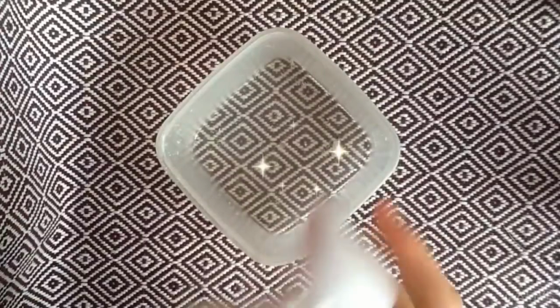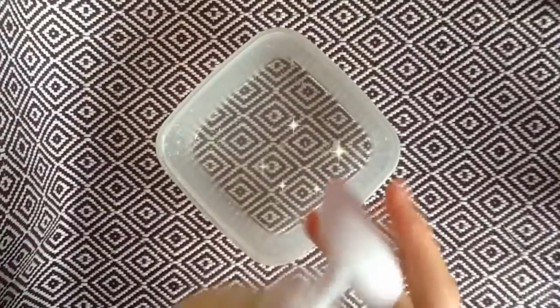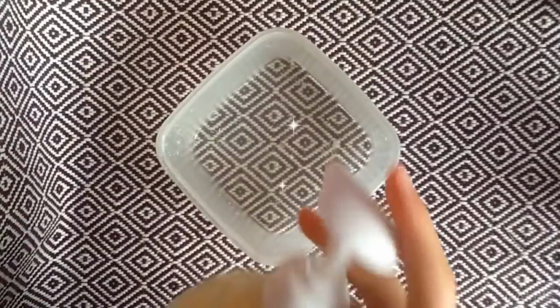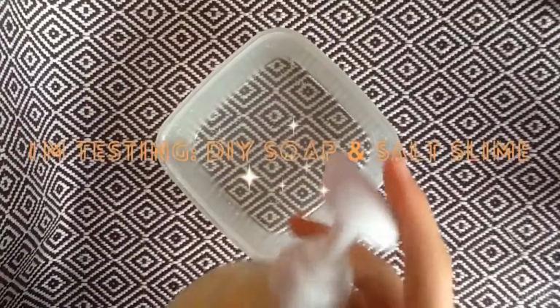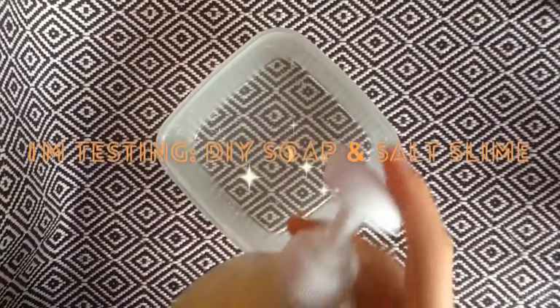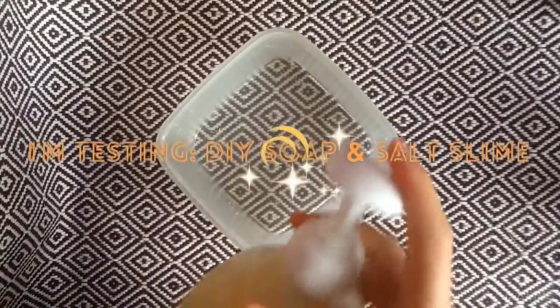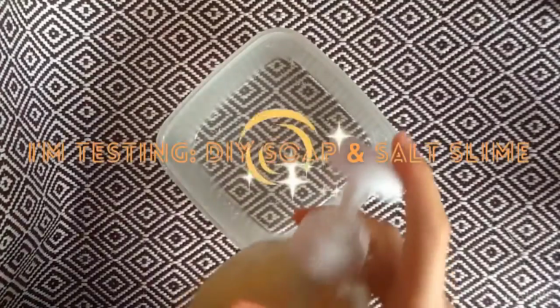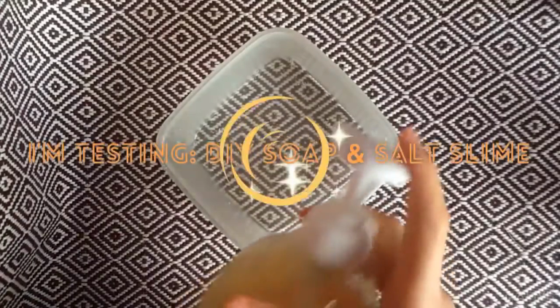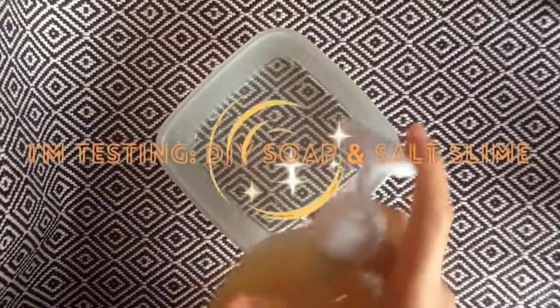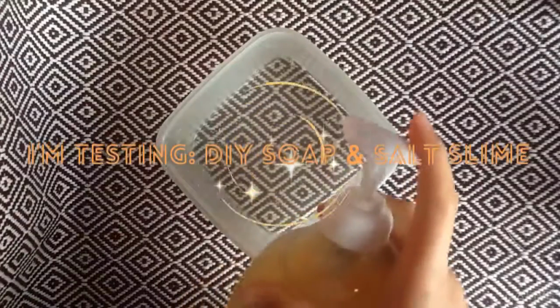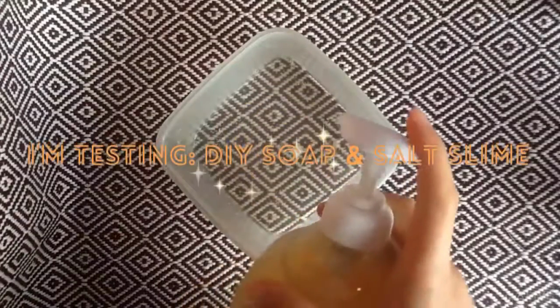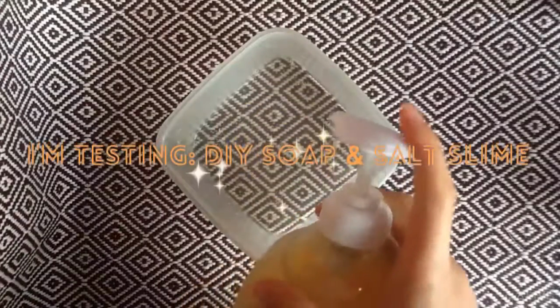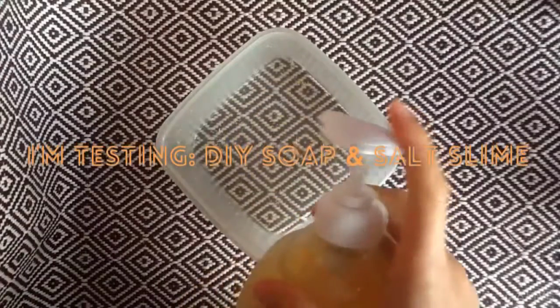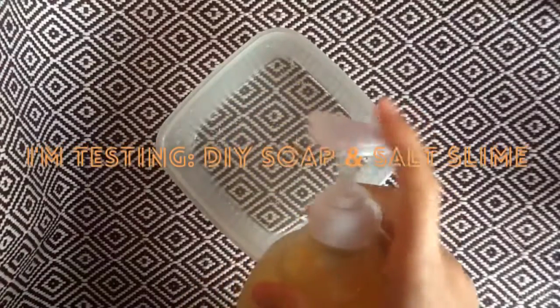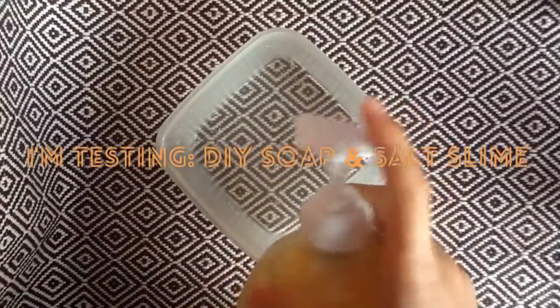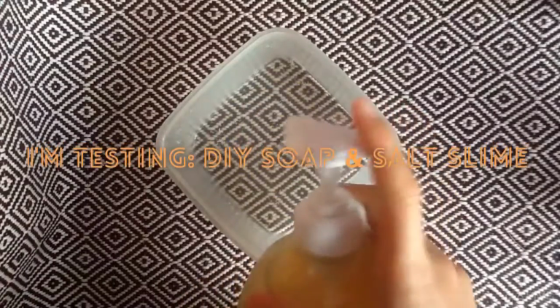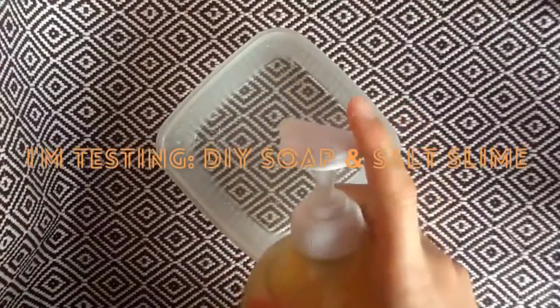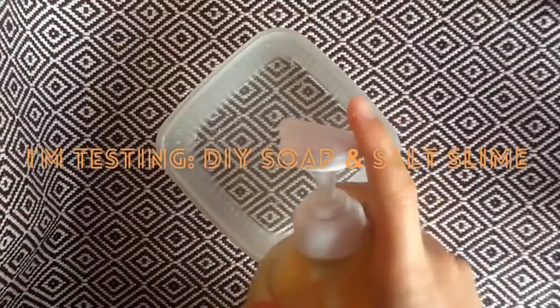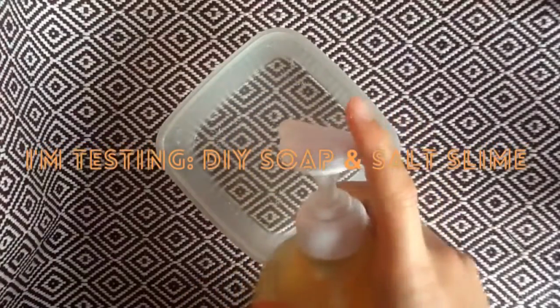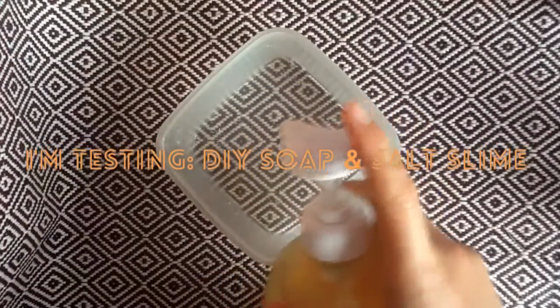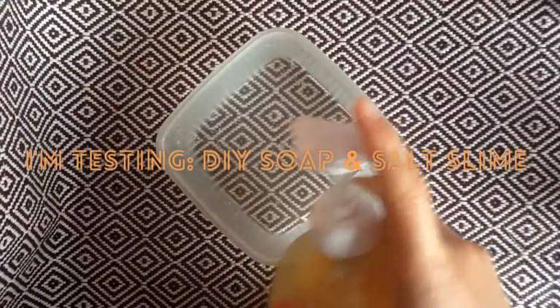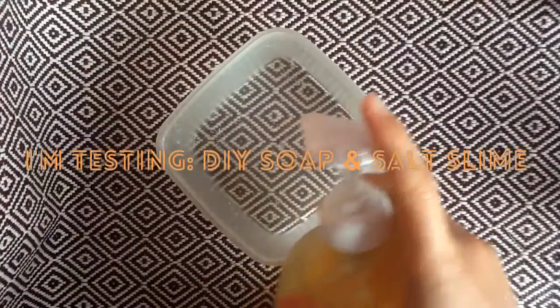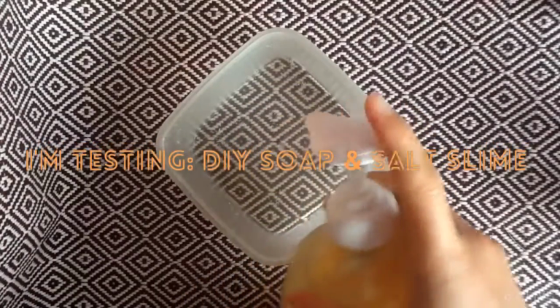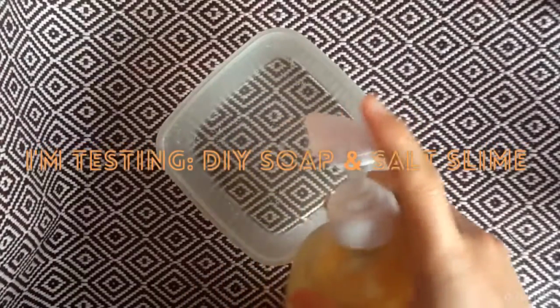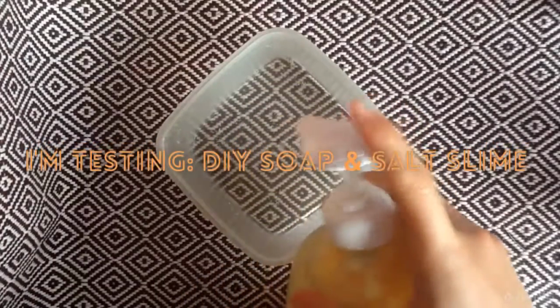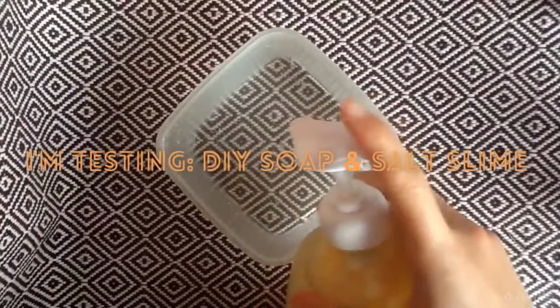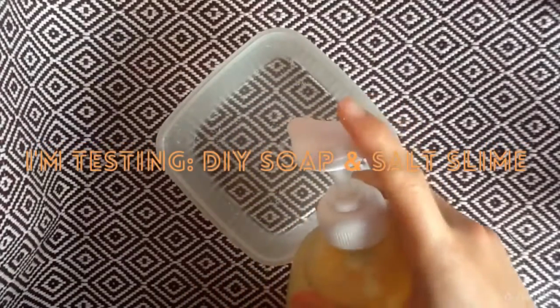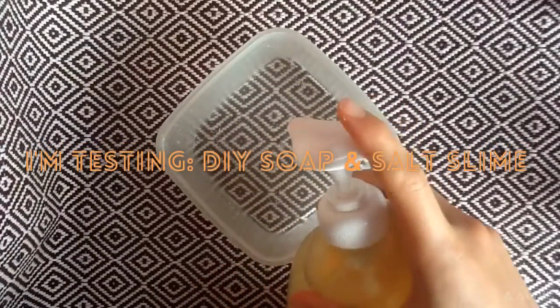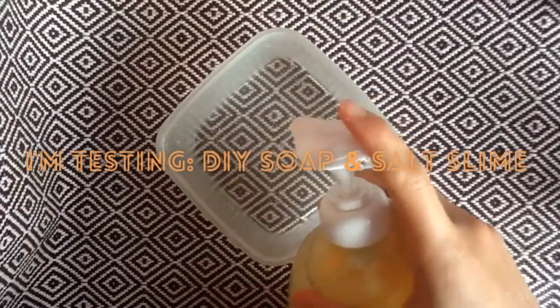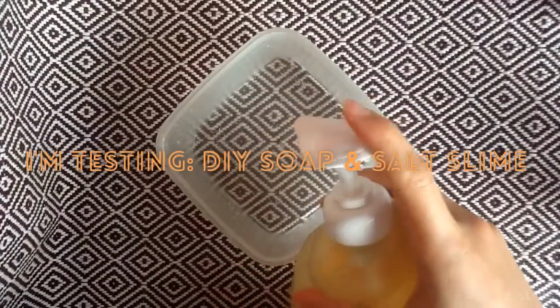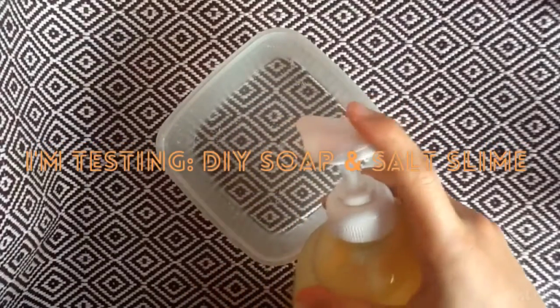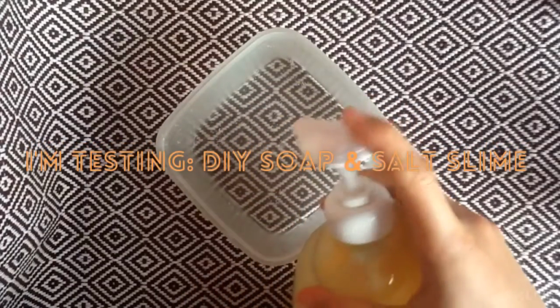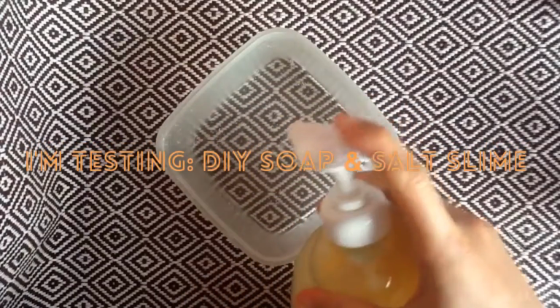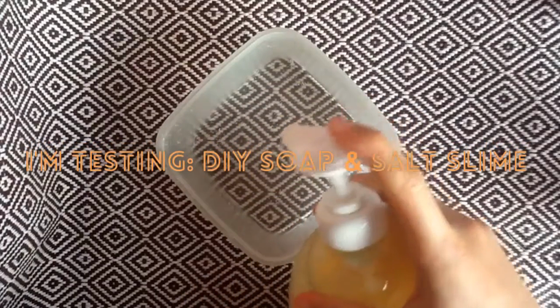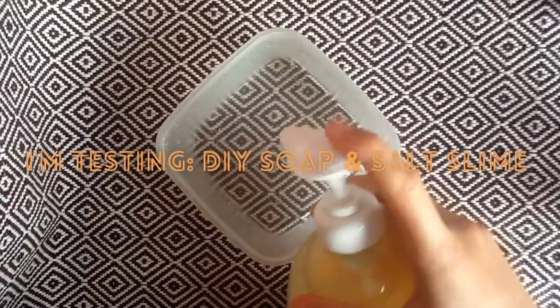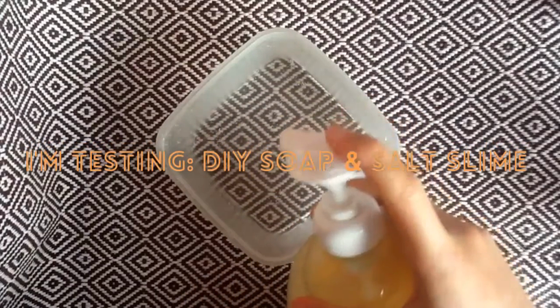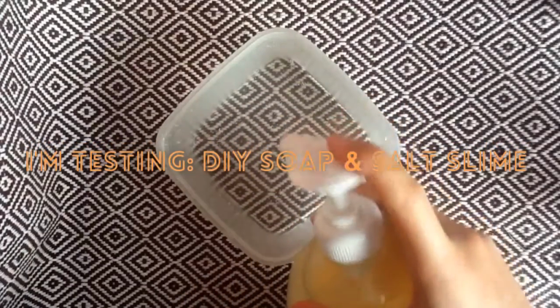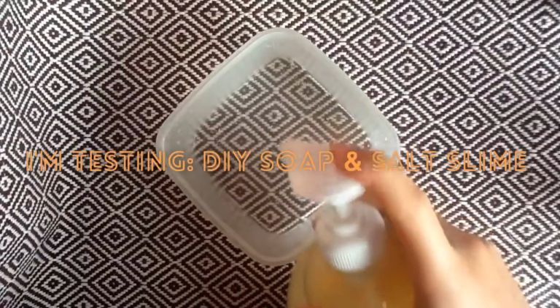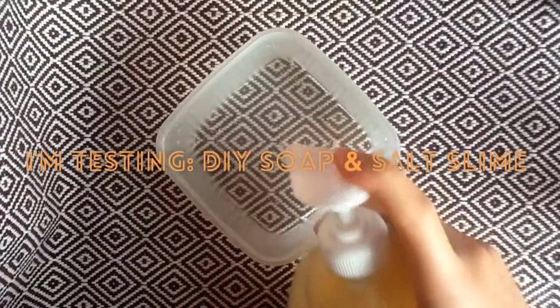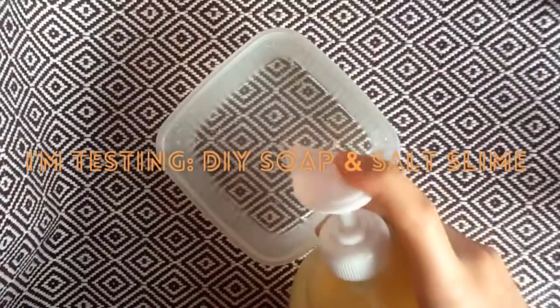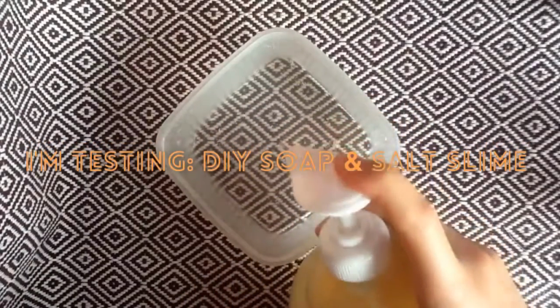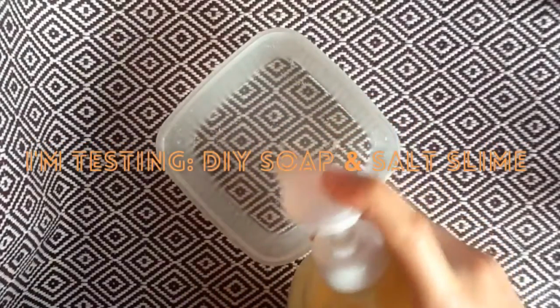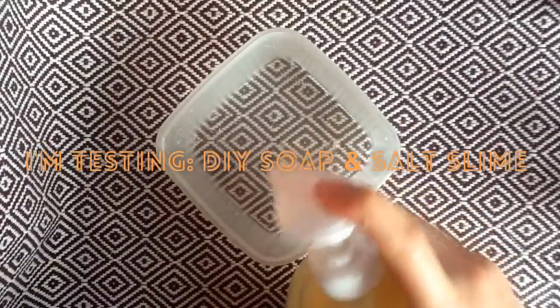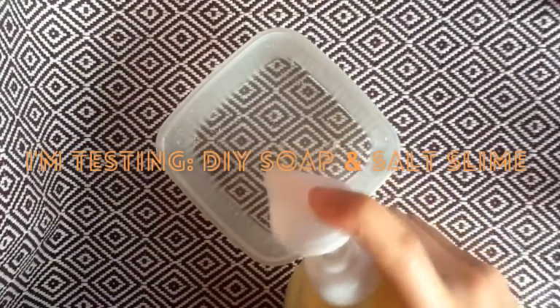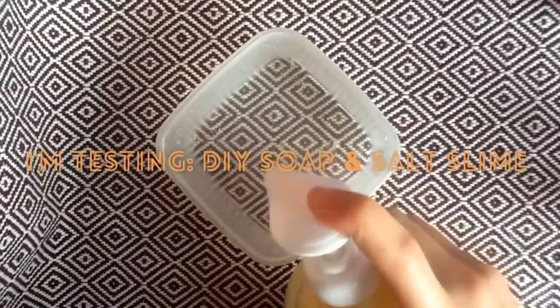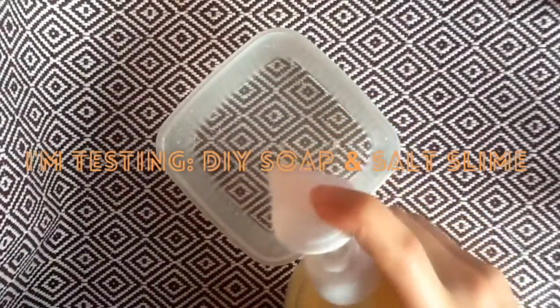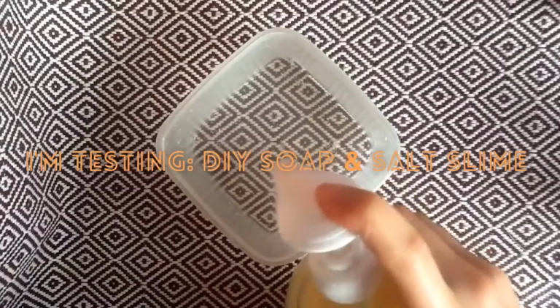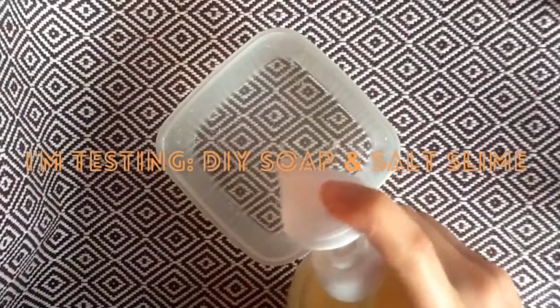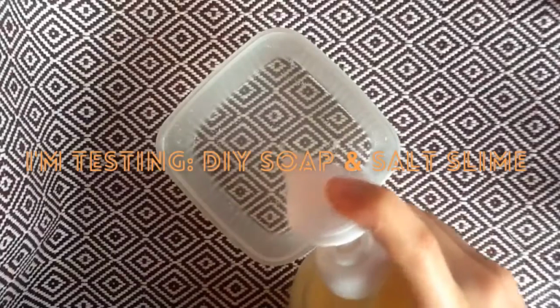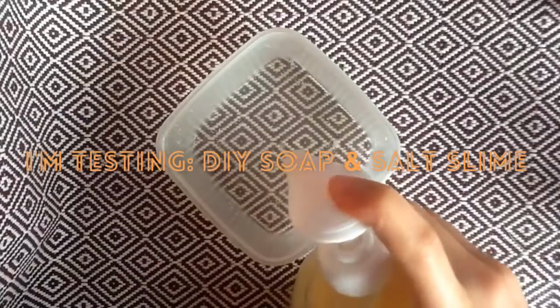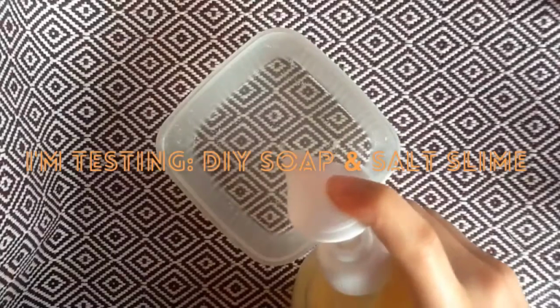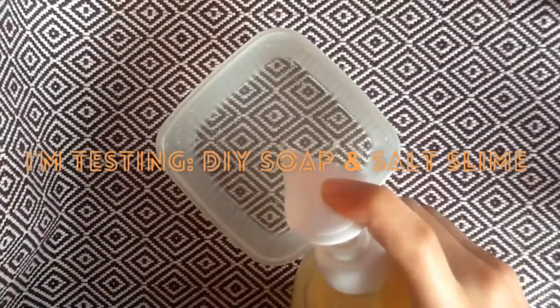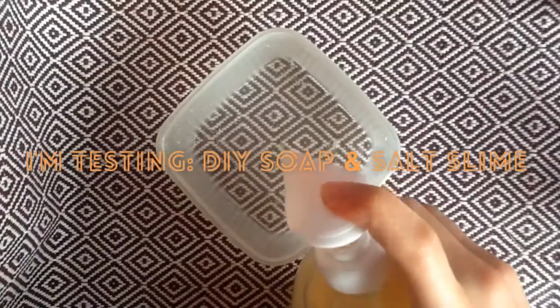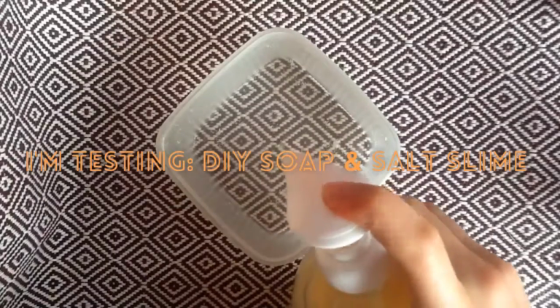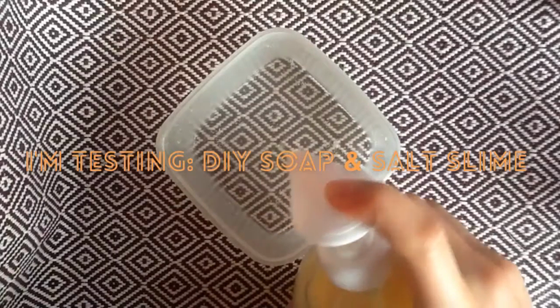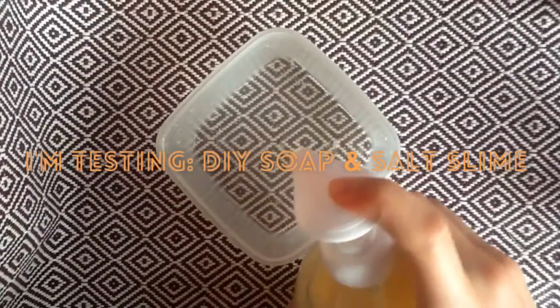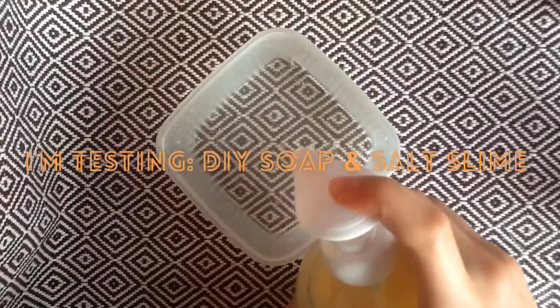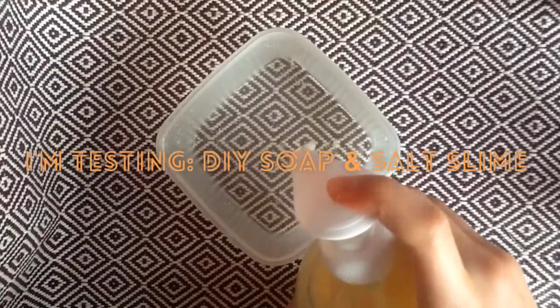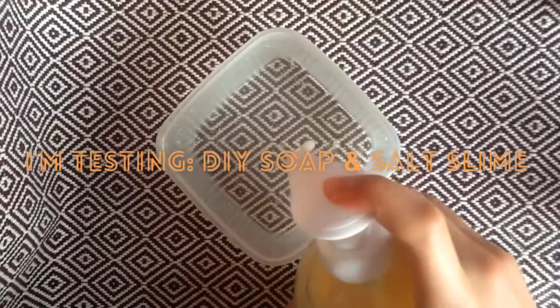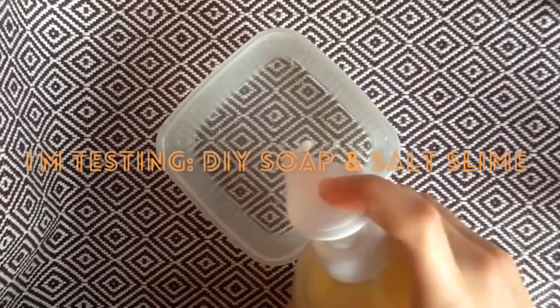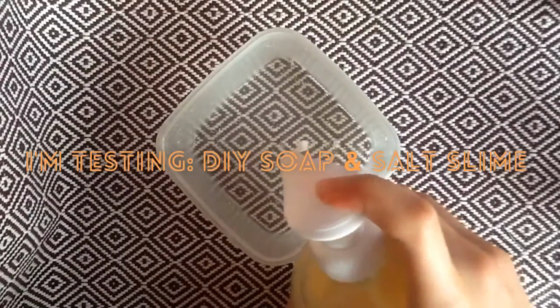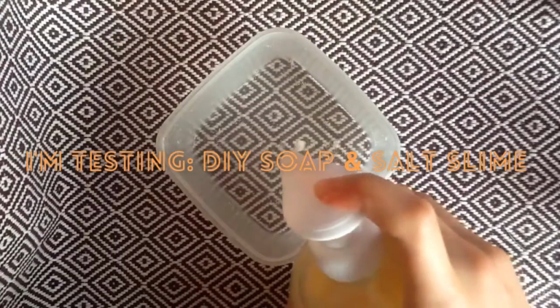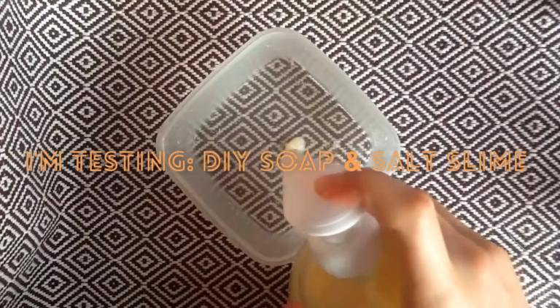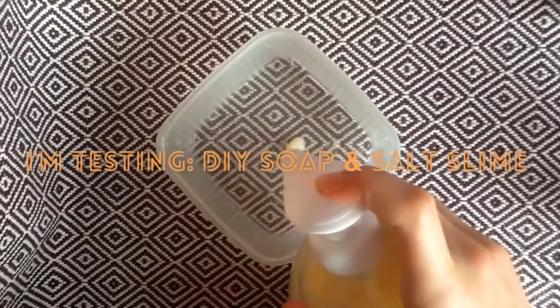In this video I'm going to try to make slime out of soap and salt. Does it work? Let's see!